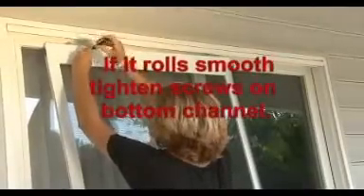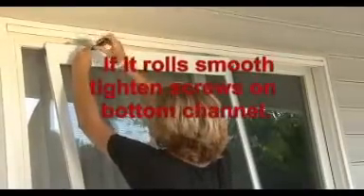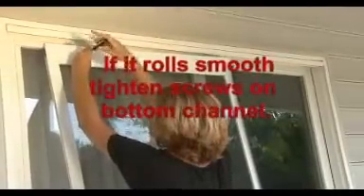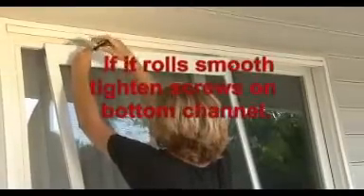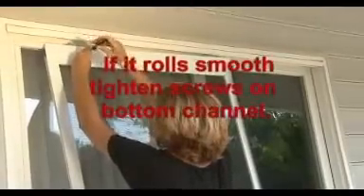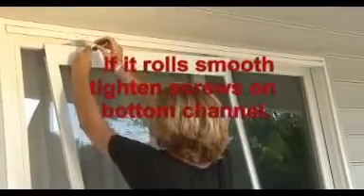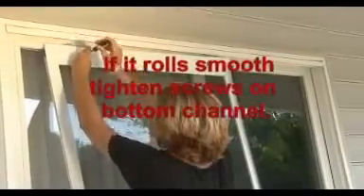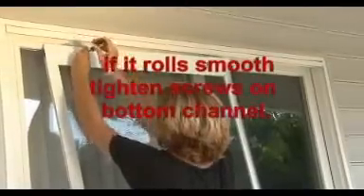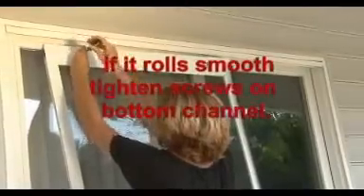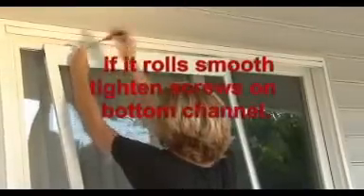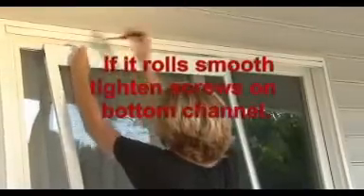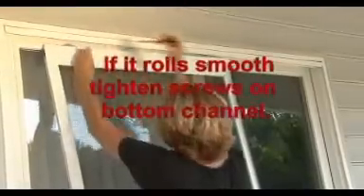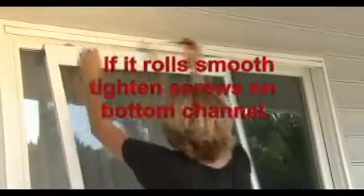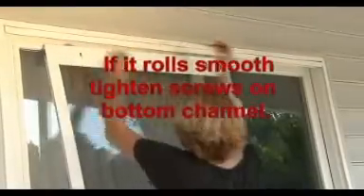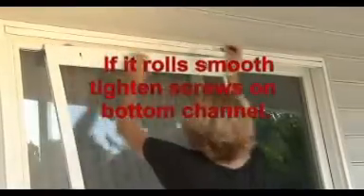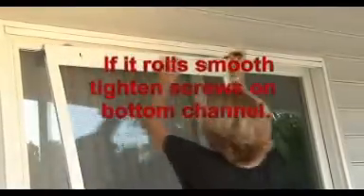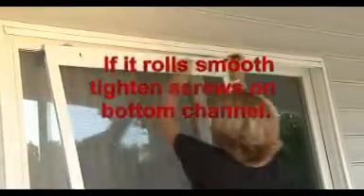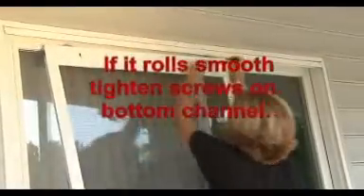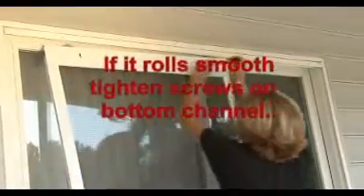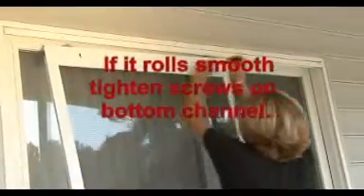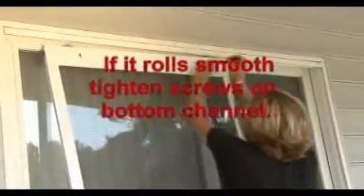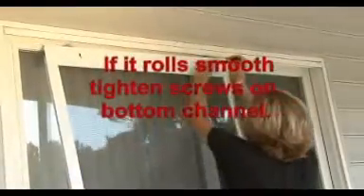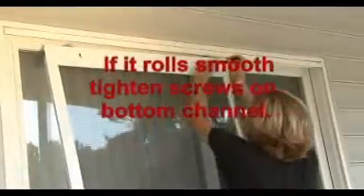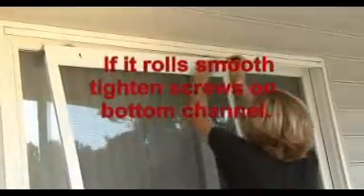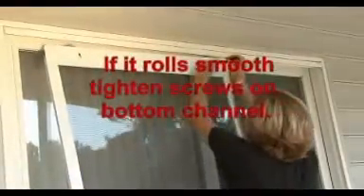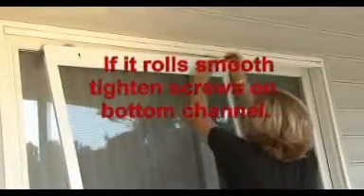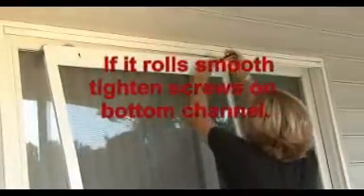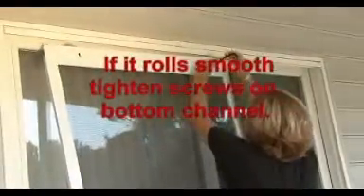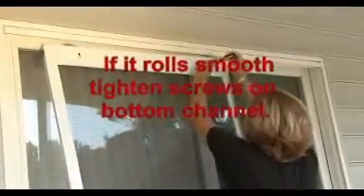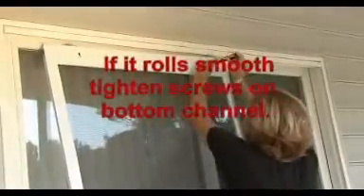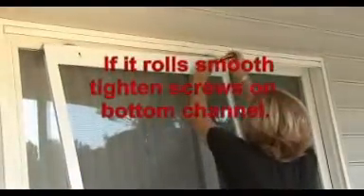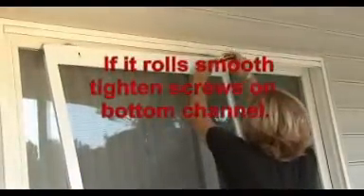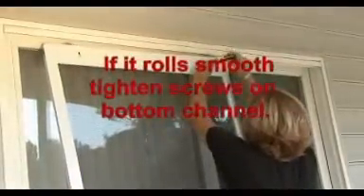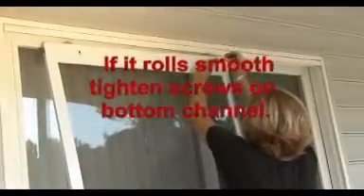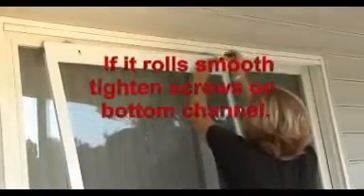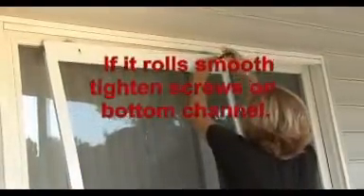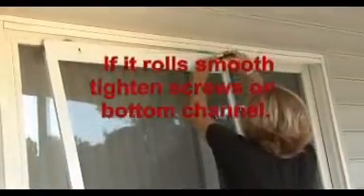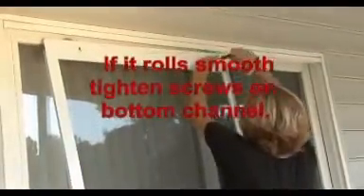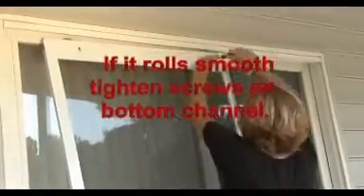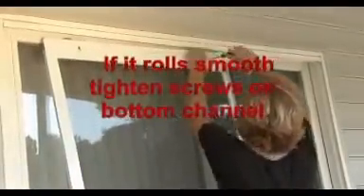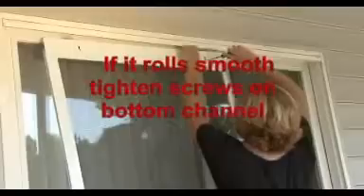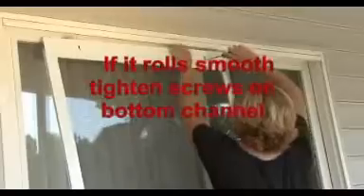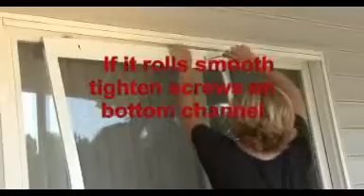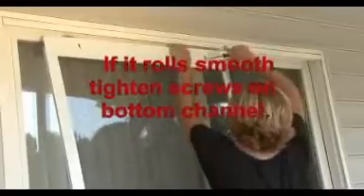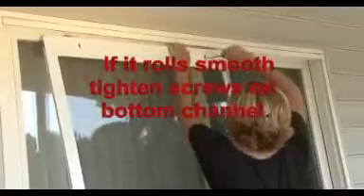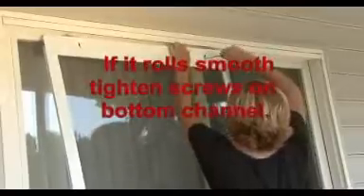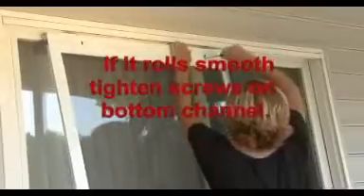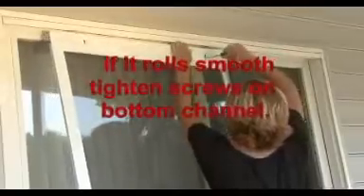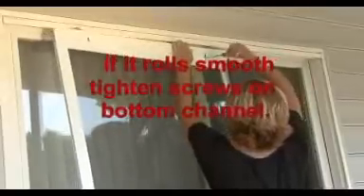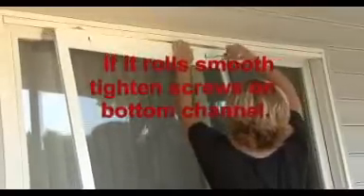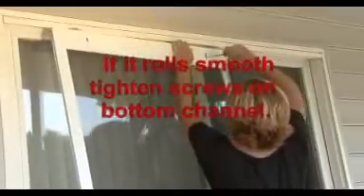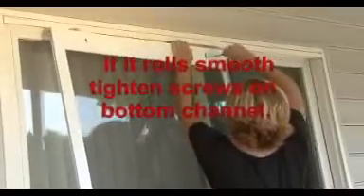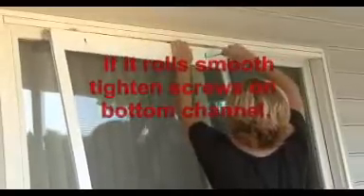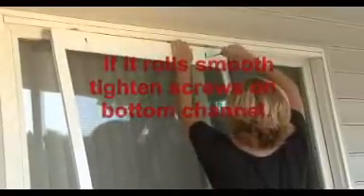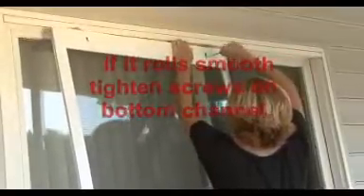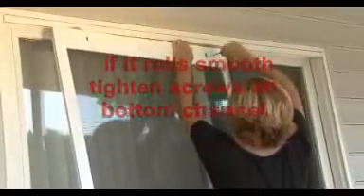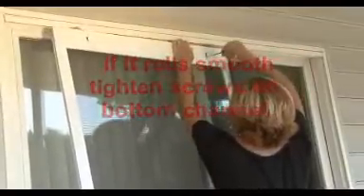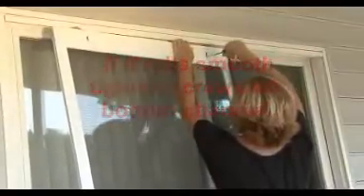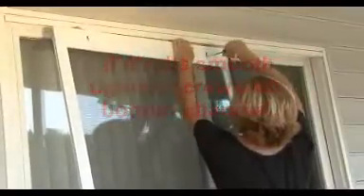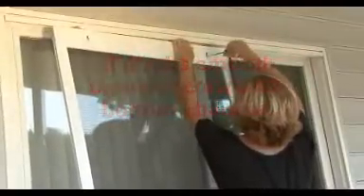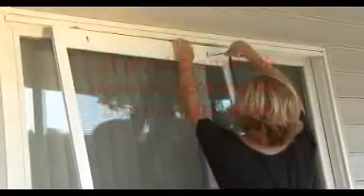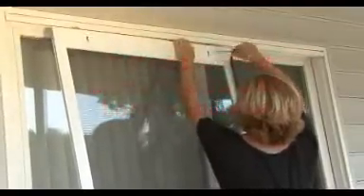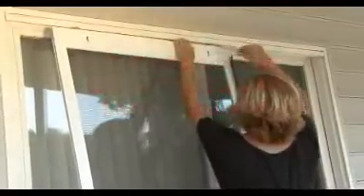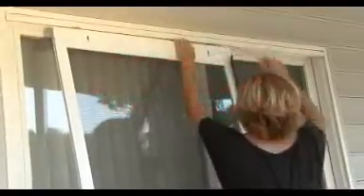Raise the top channel until the door rolls smoothly. Tighten the screw on the top channel and keep the channel level with the door.